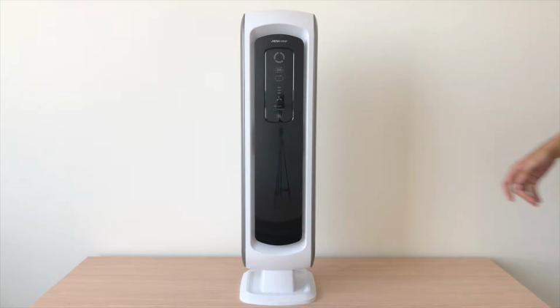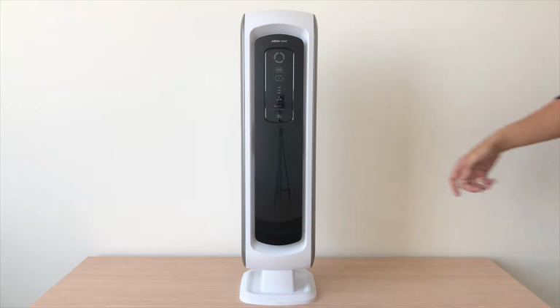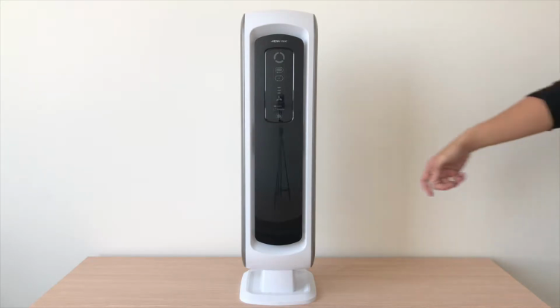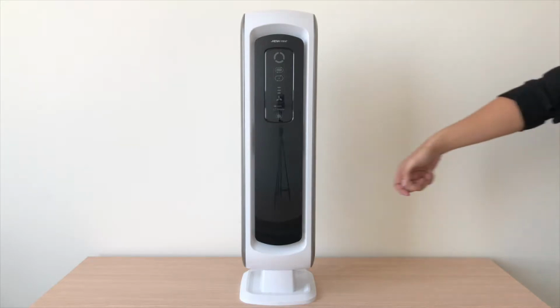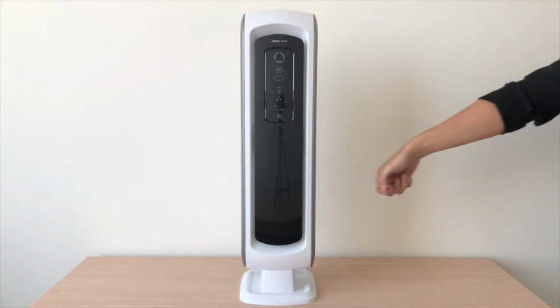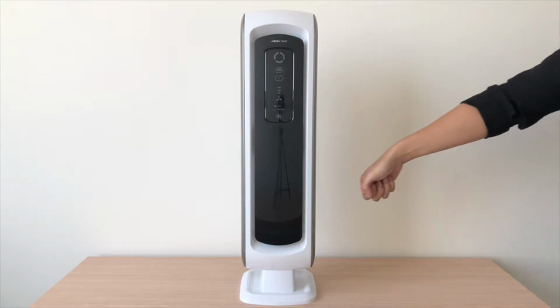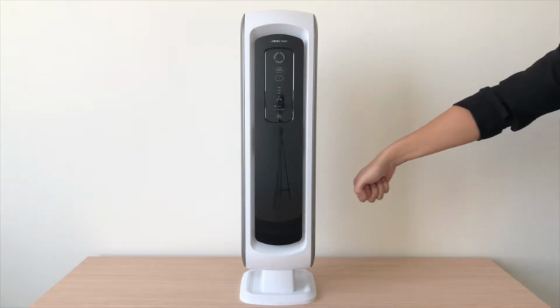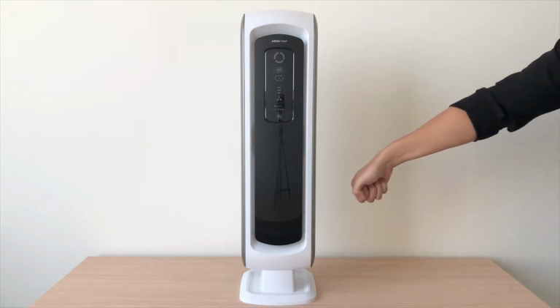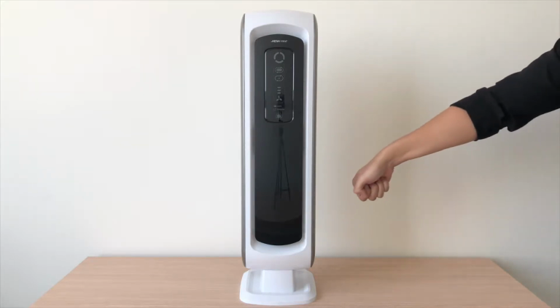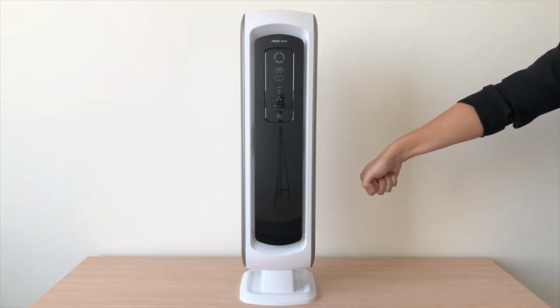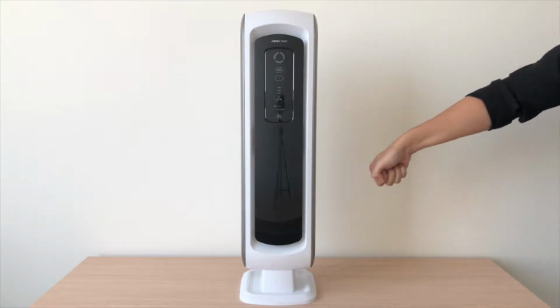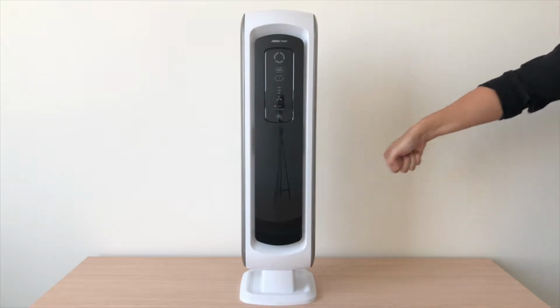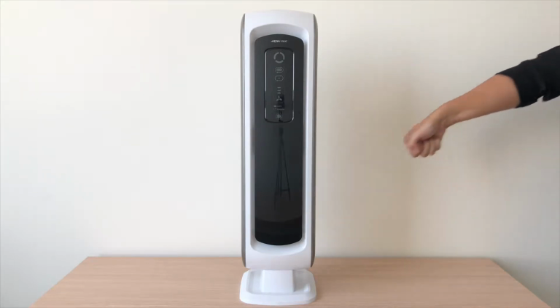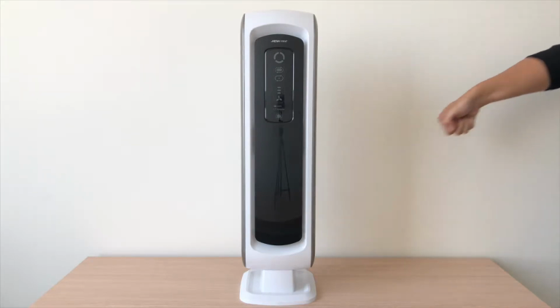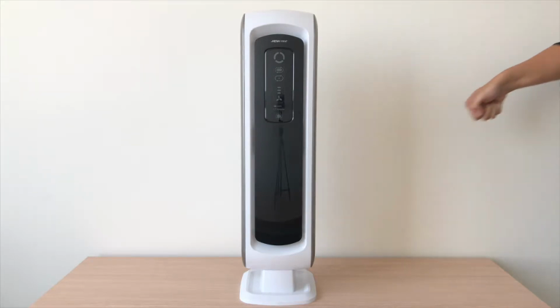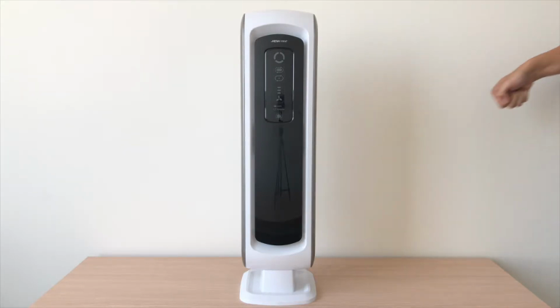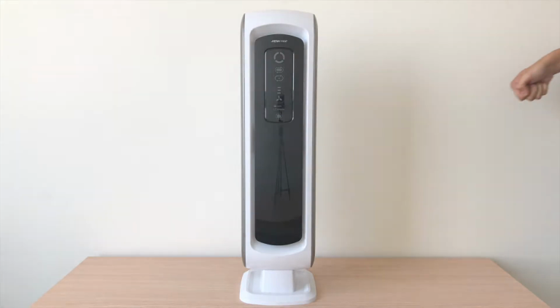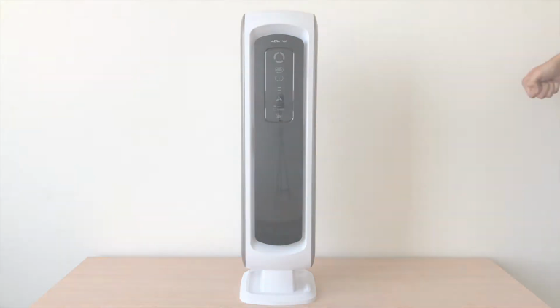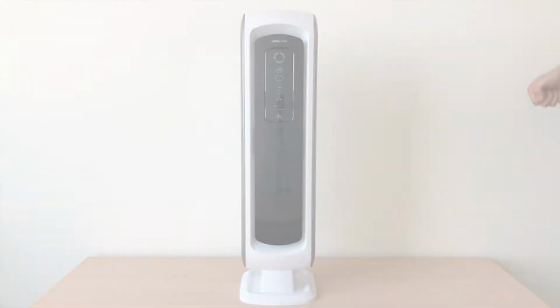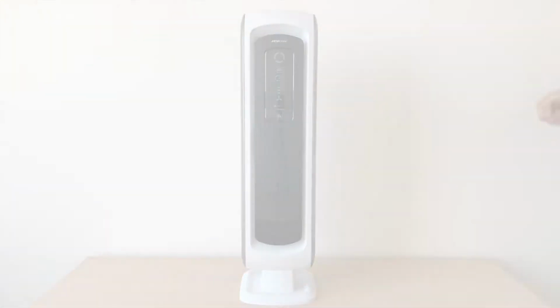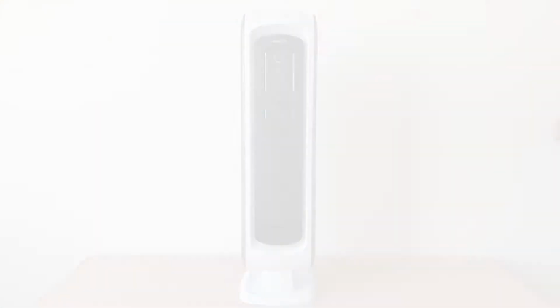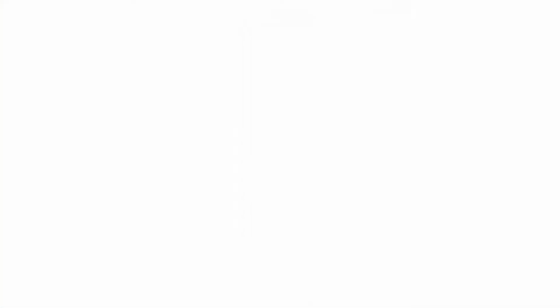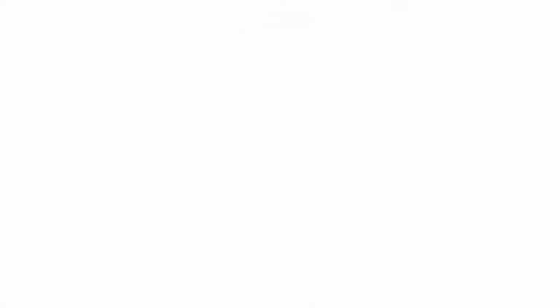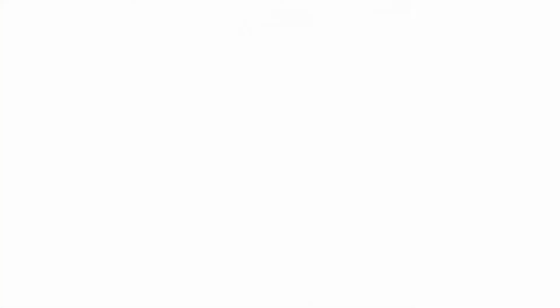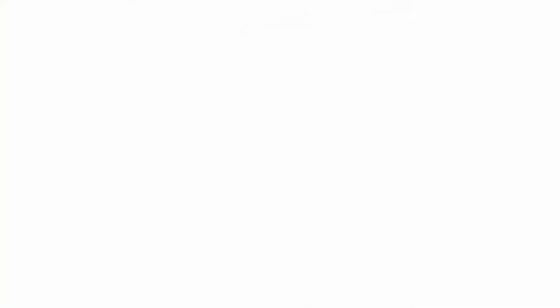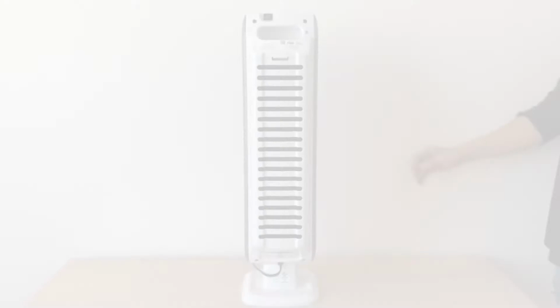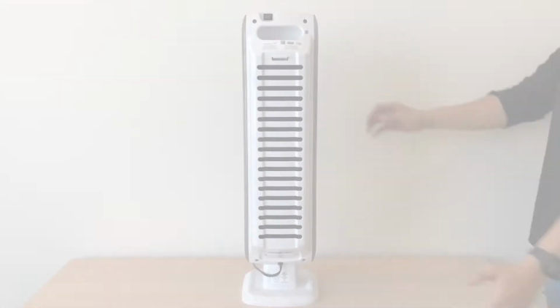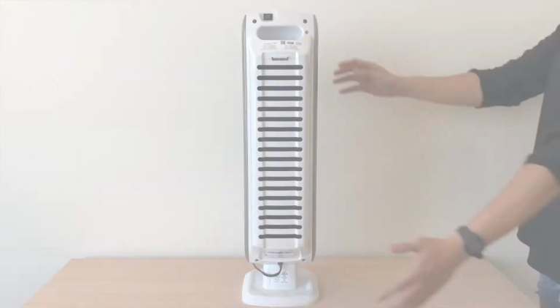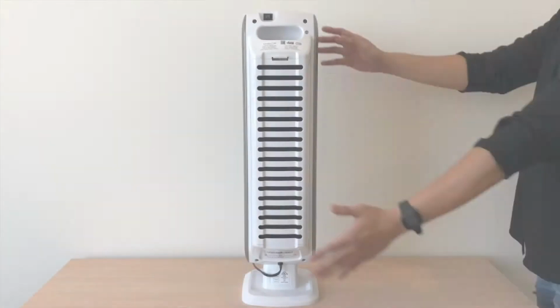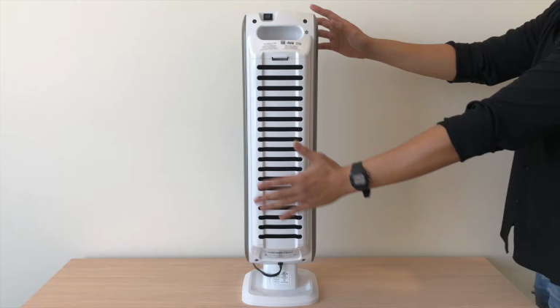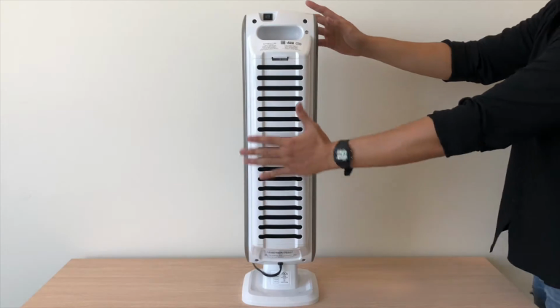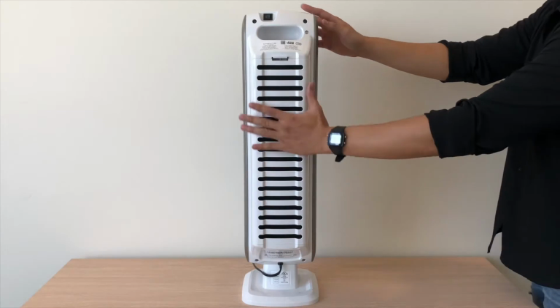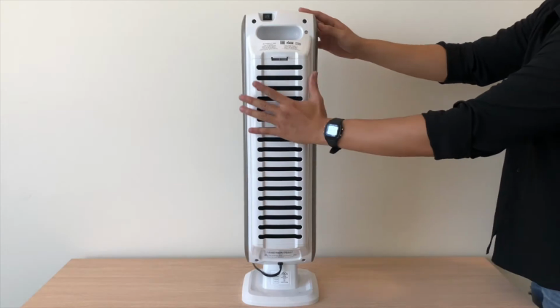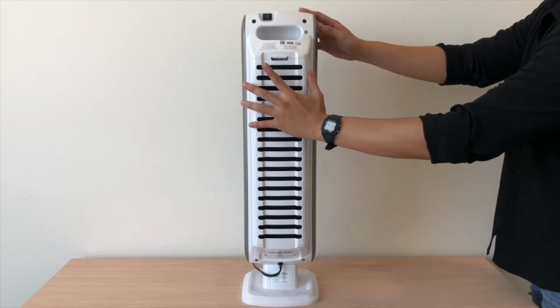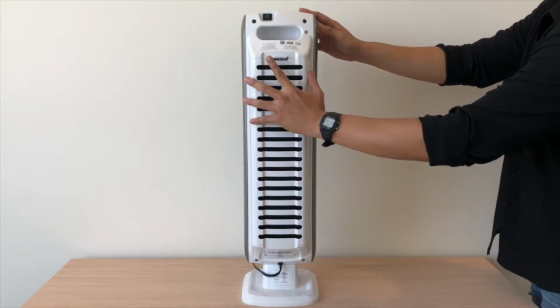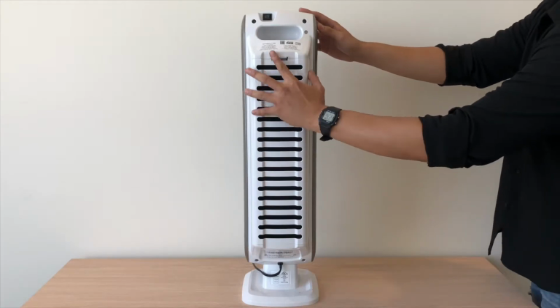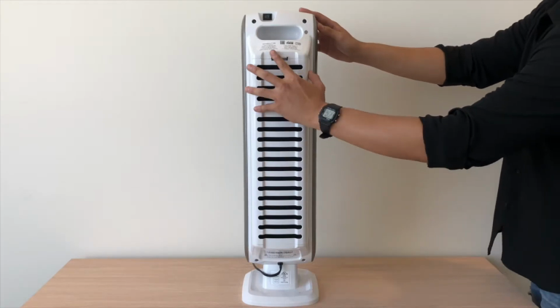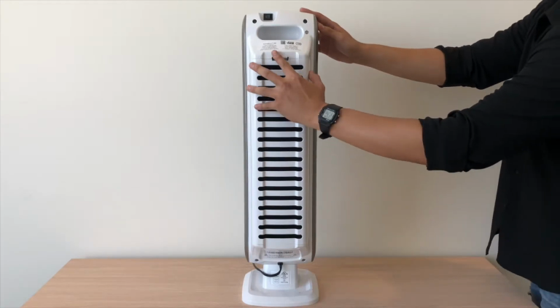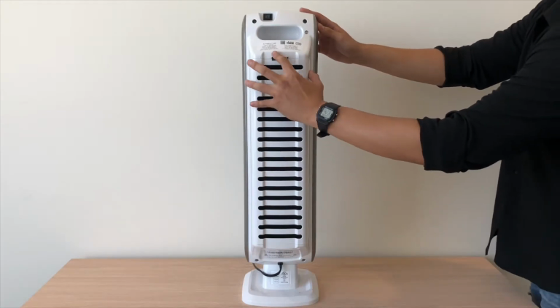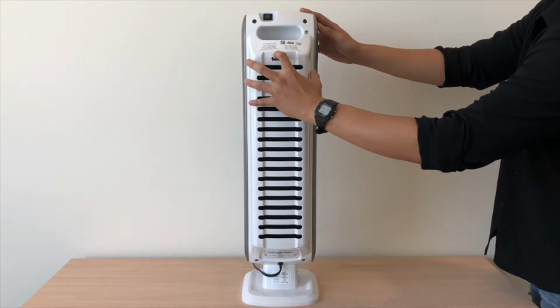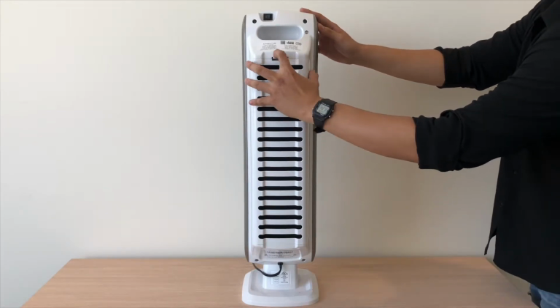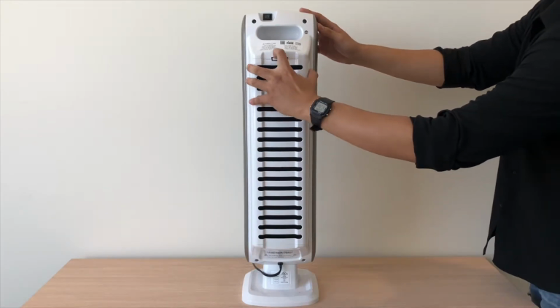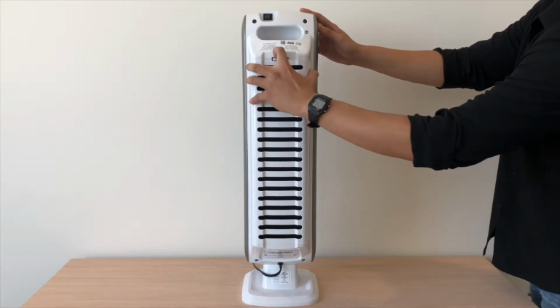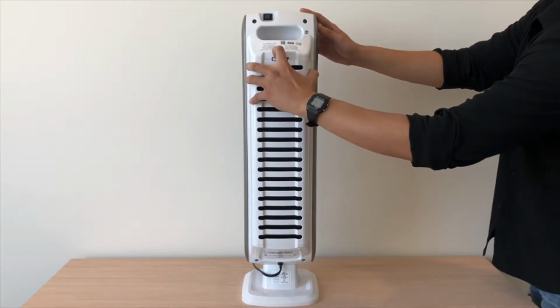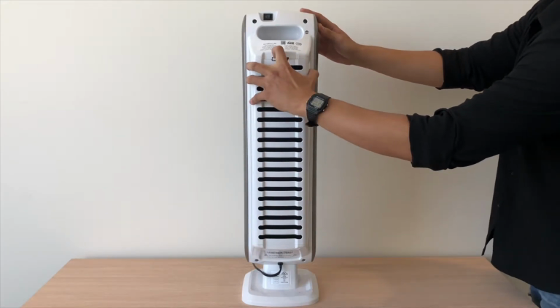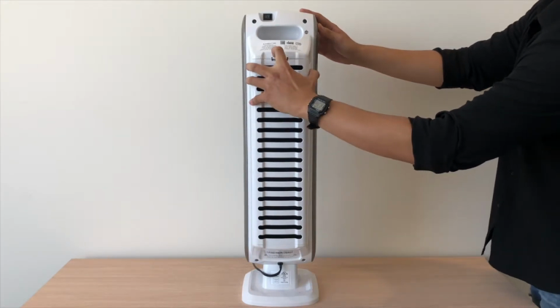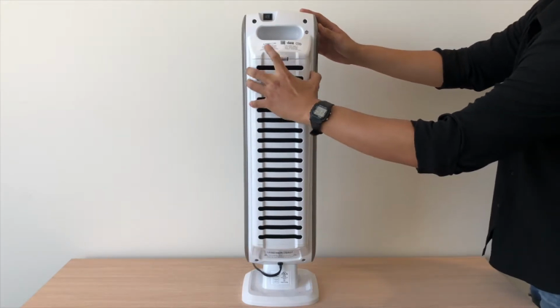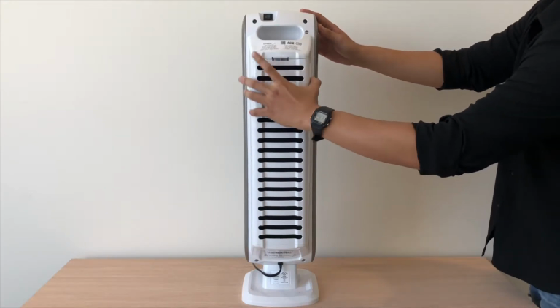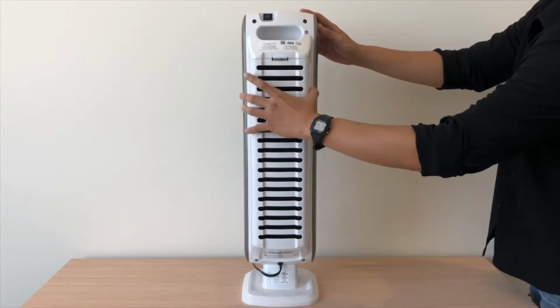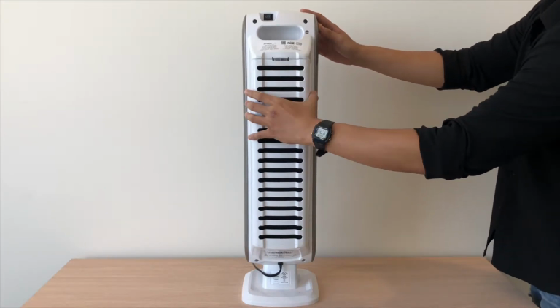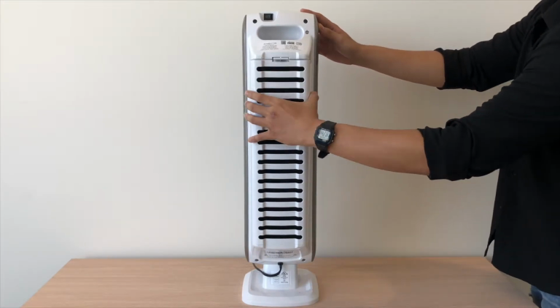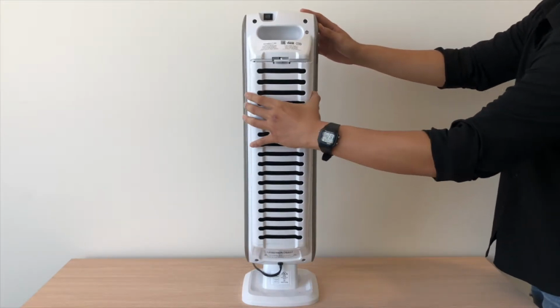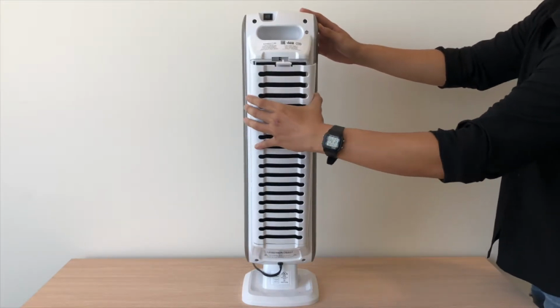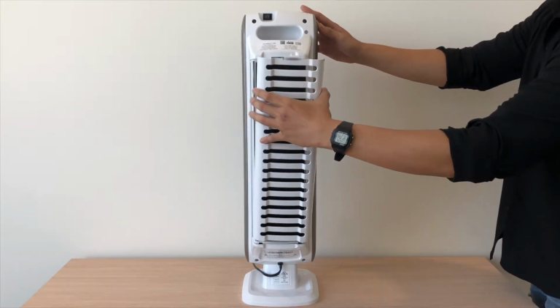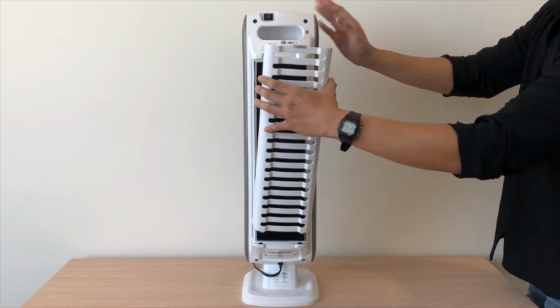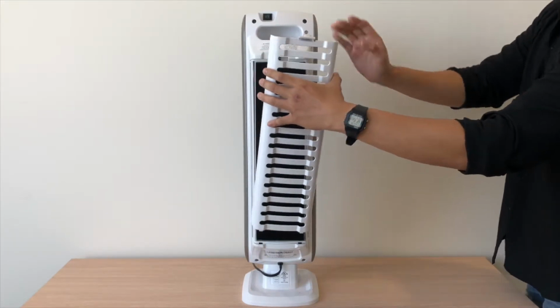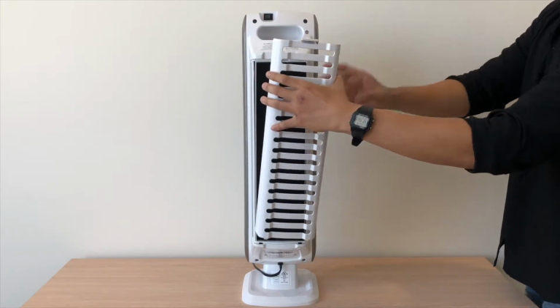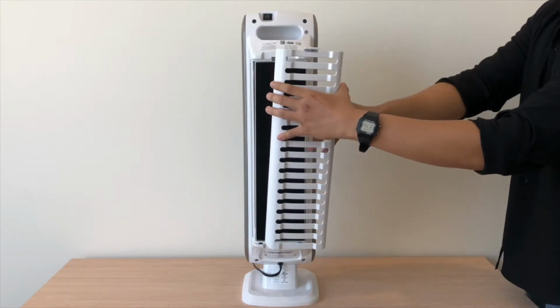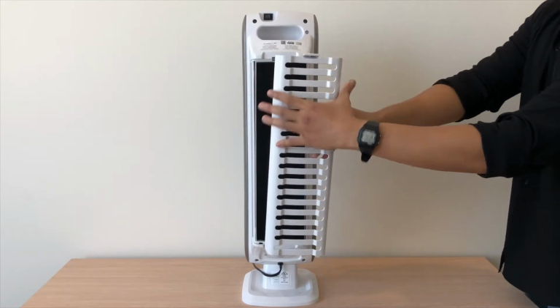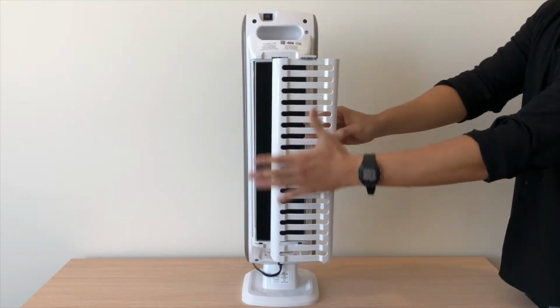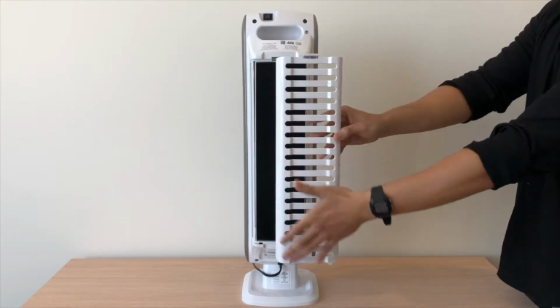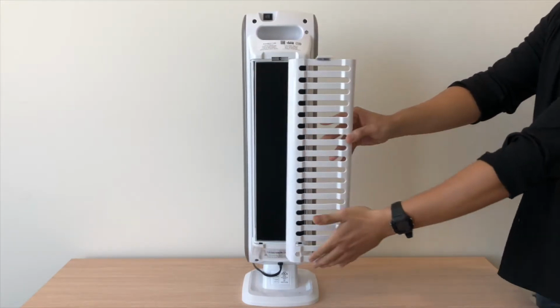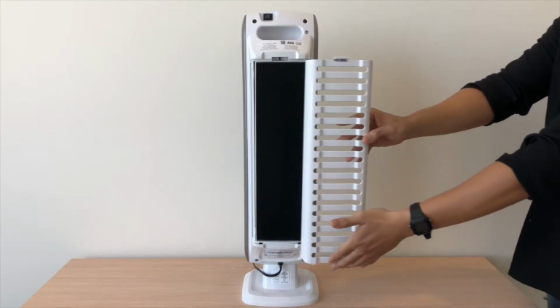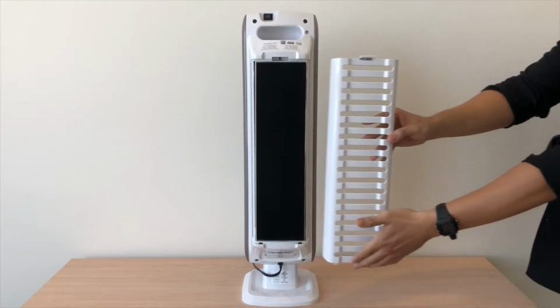First, unplug your air purifier. Press the release button on the back of the air purifier and remove the rear cover from the unit.